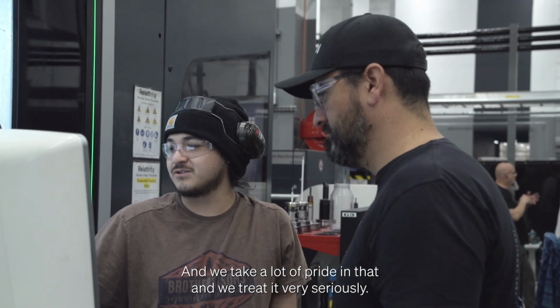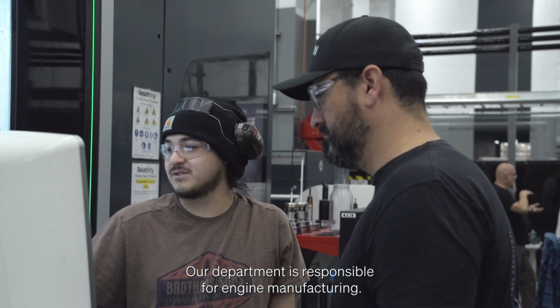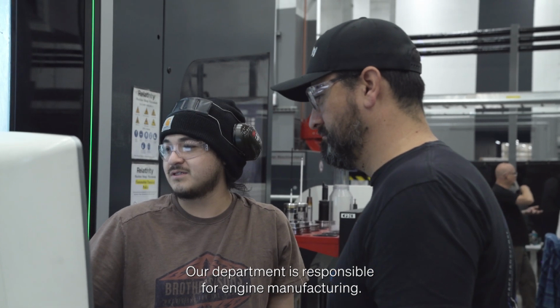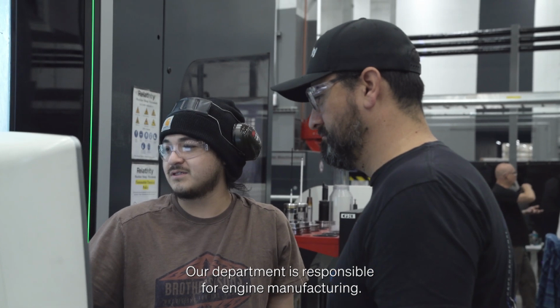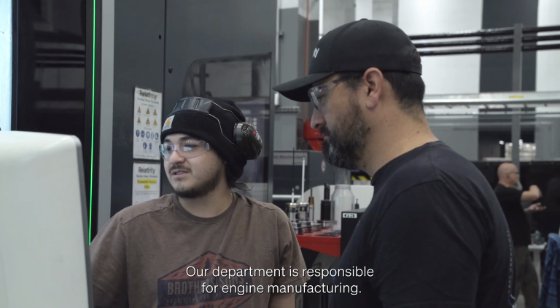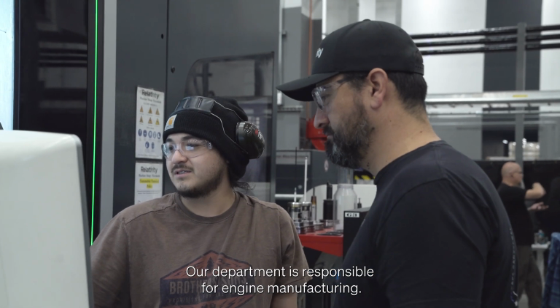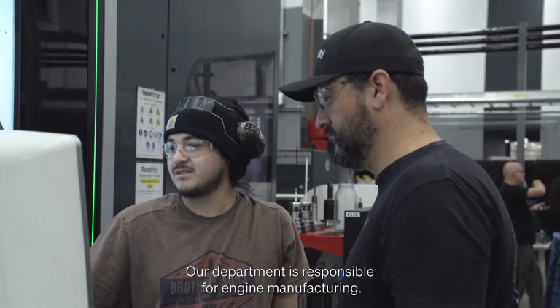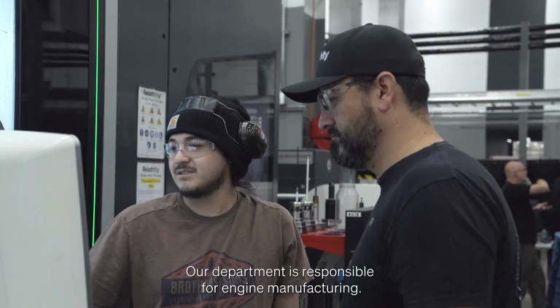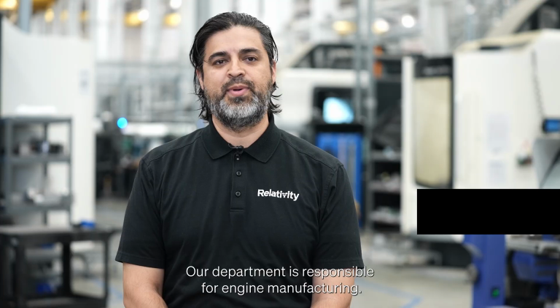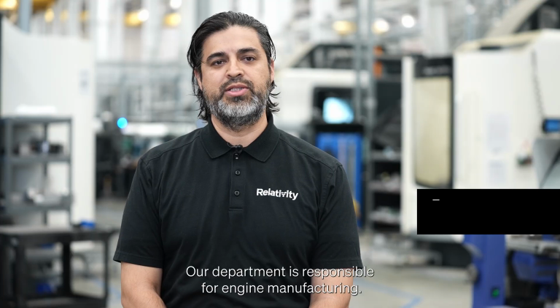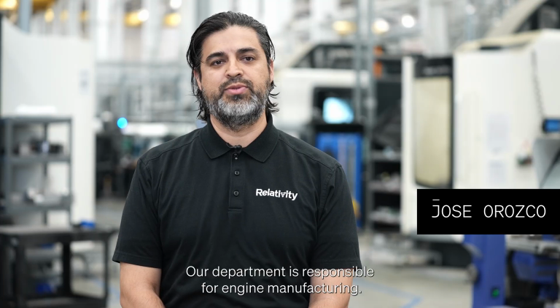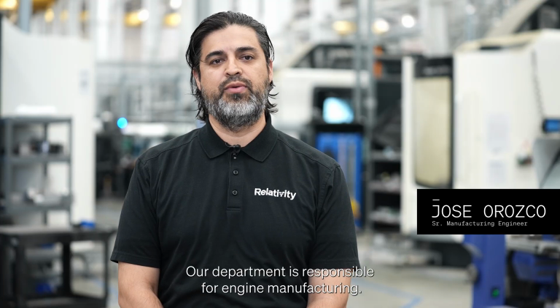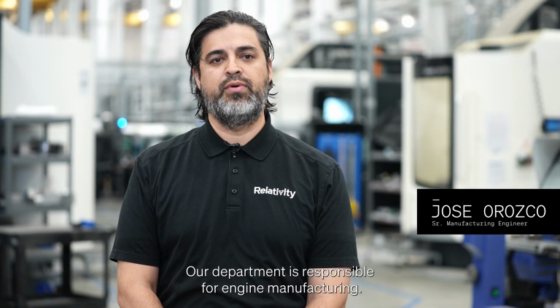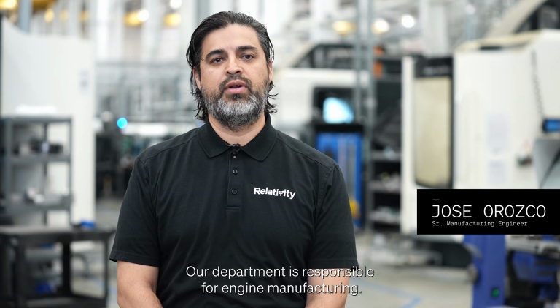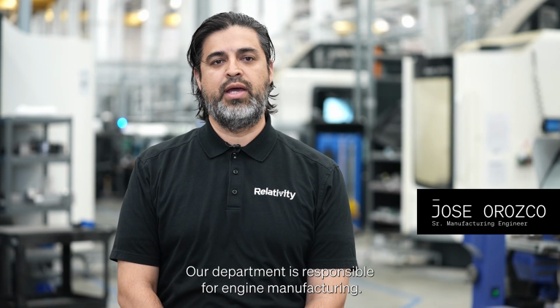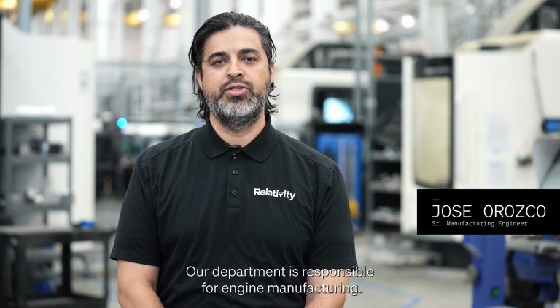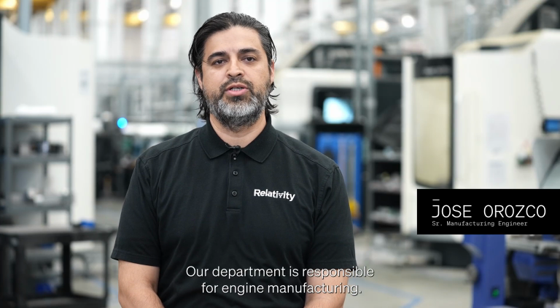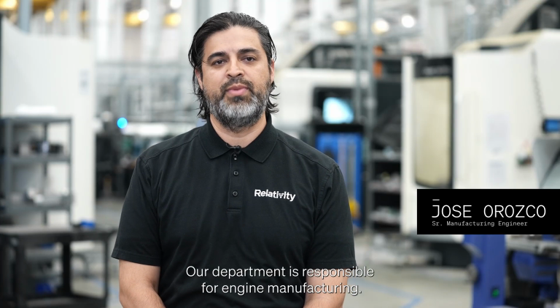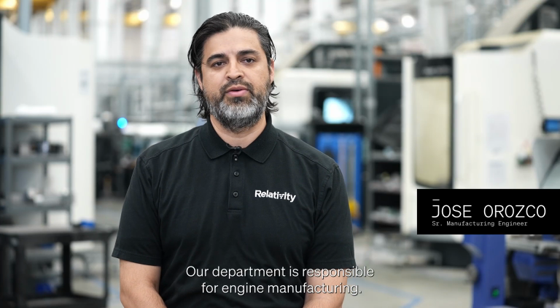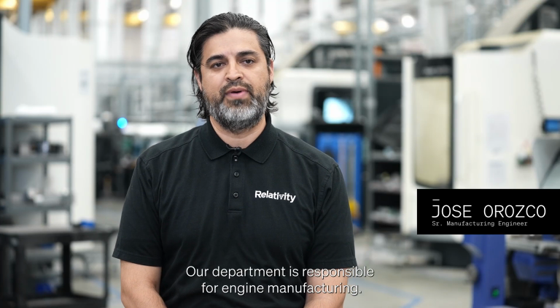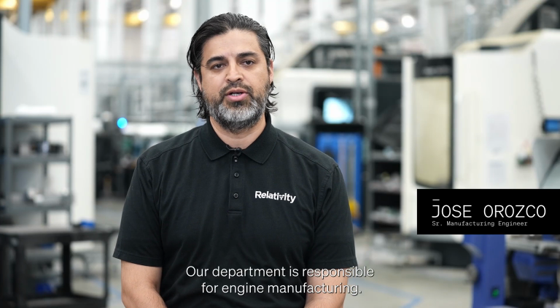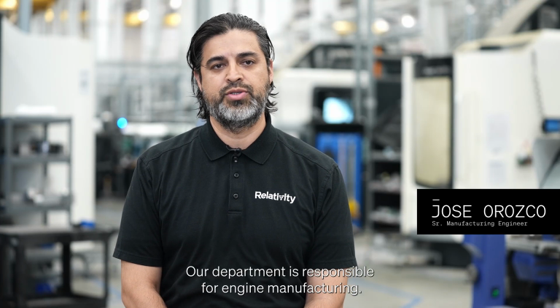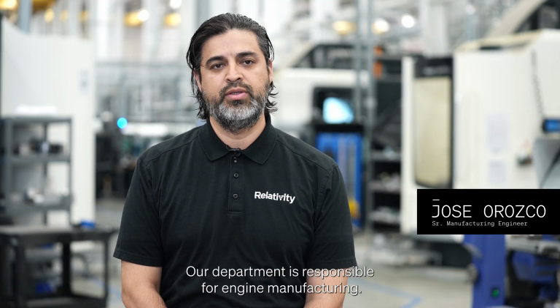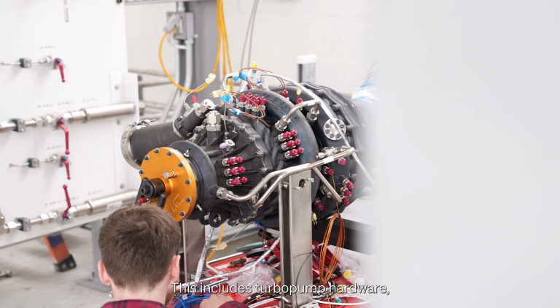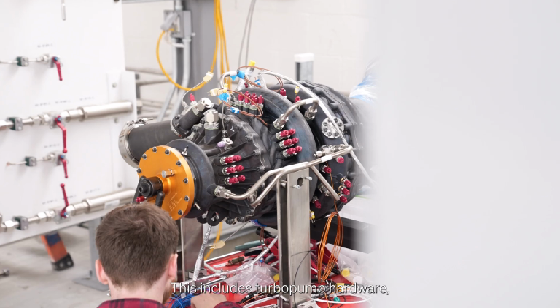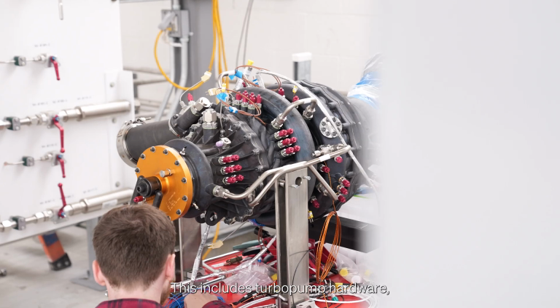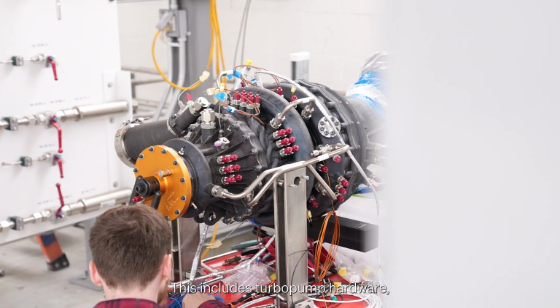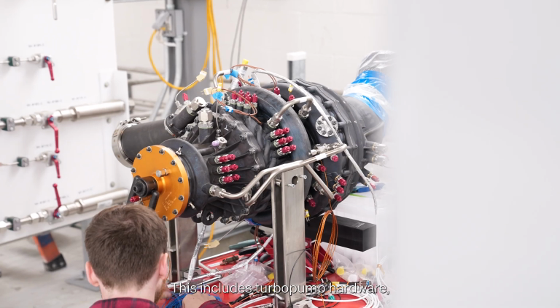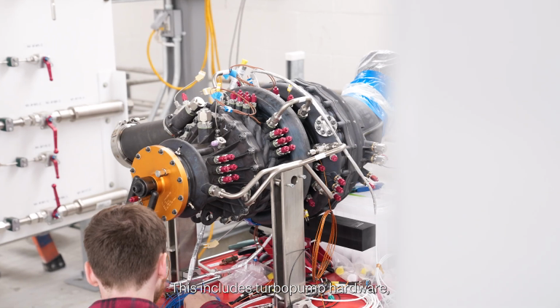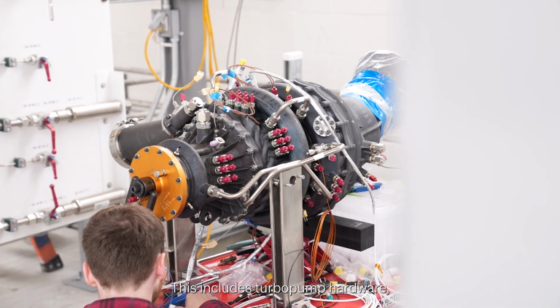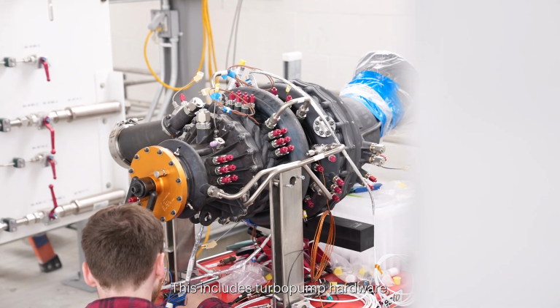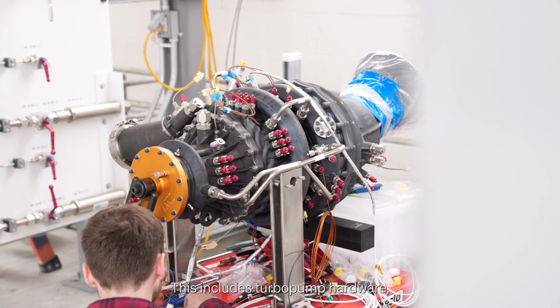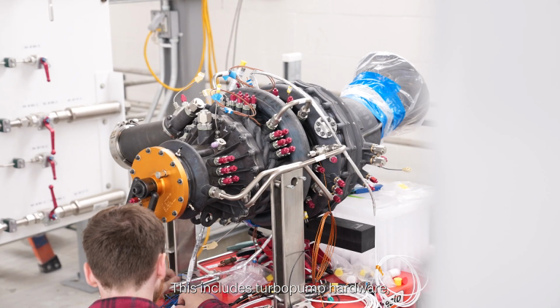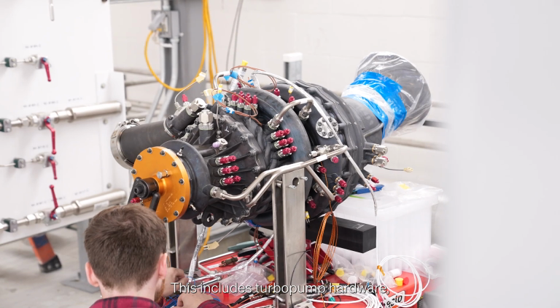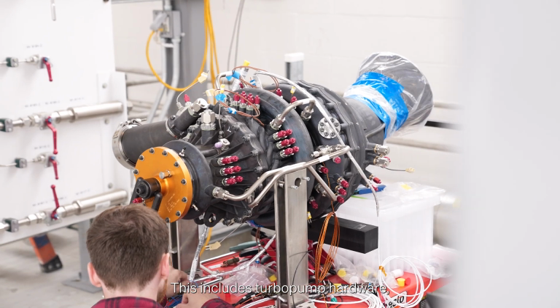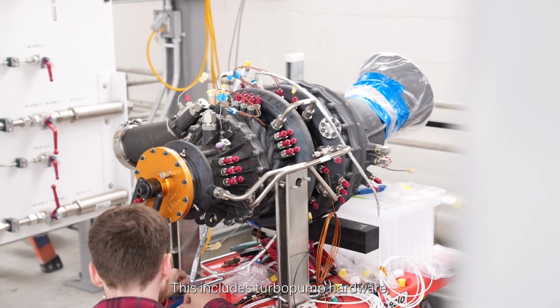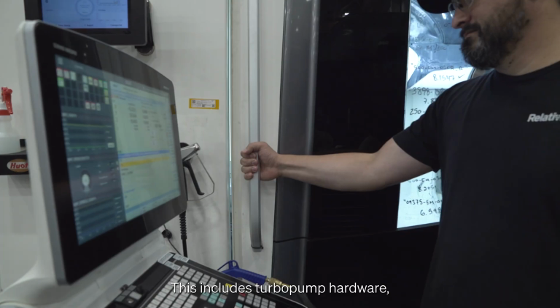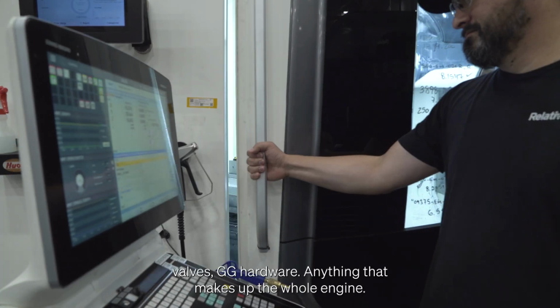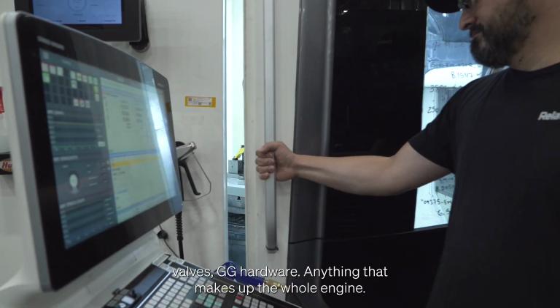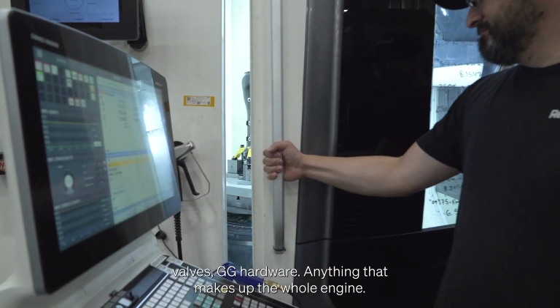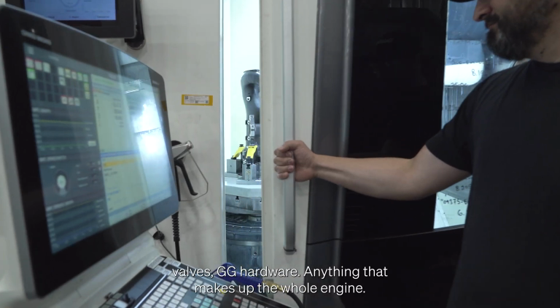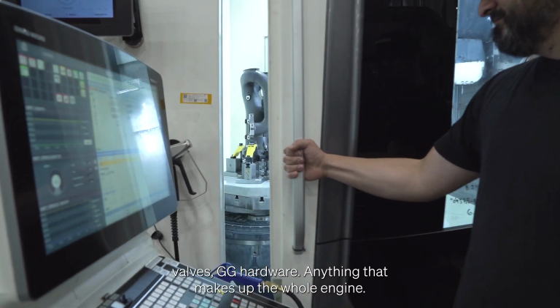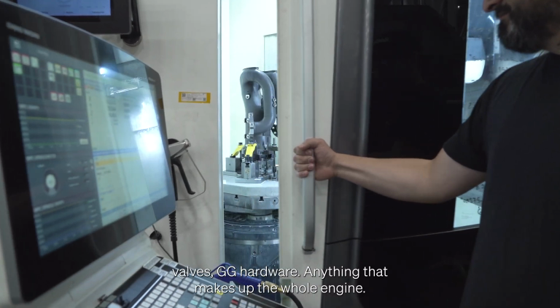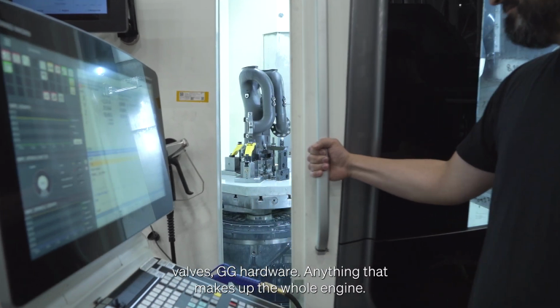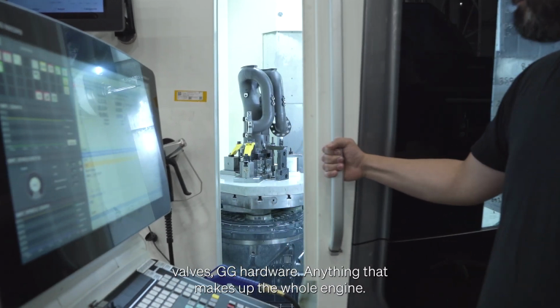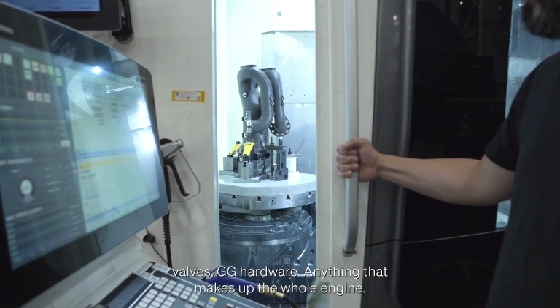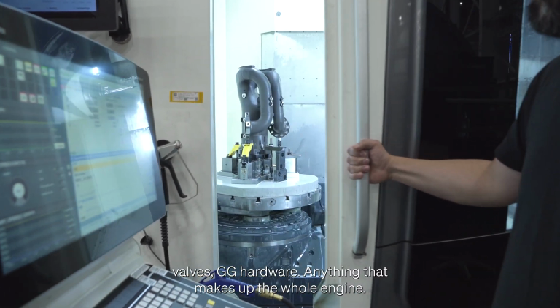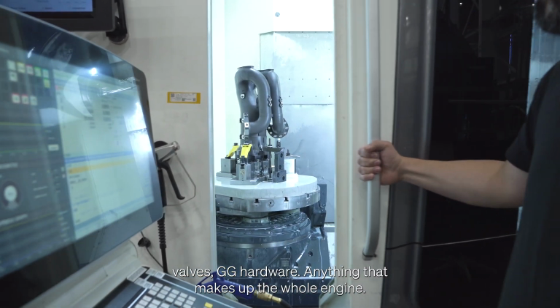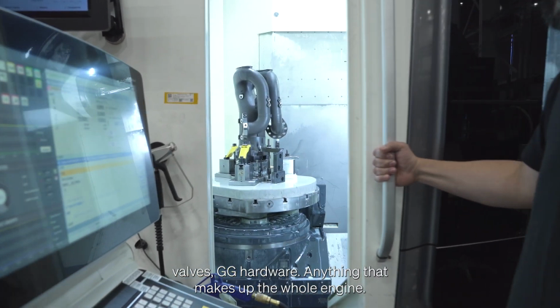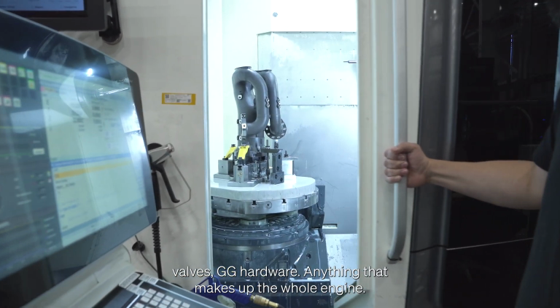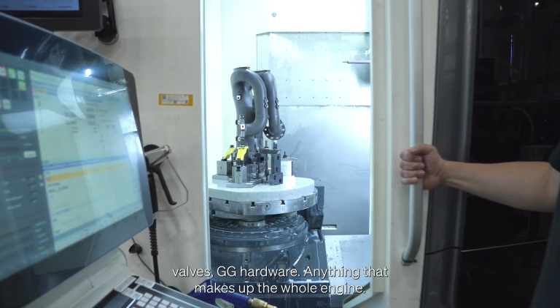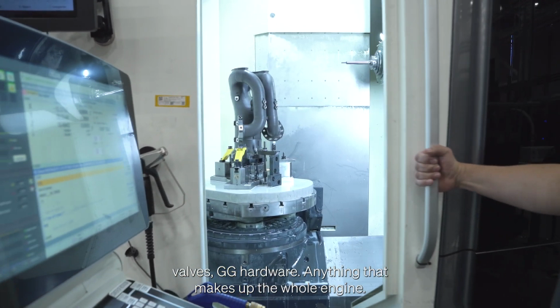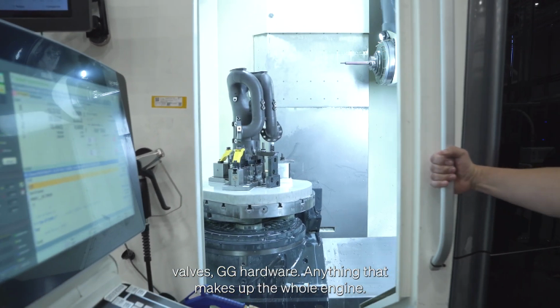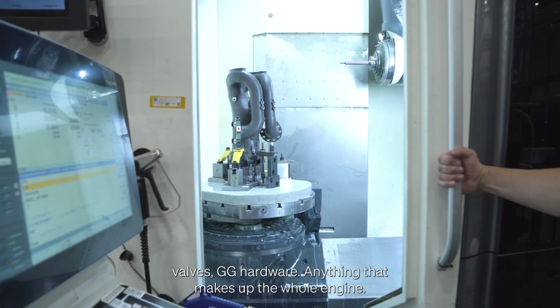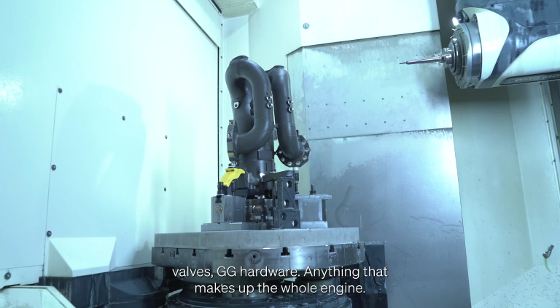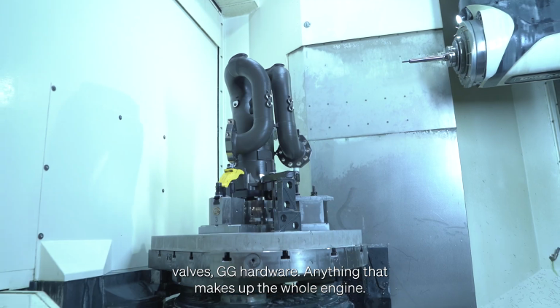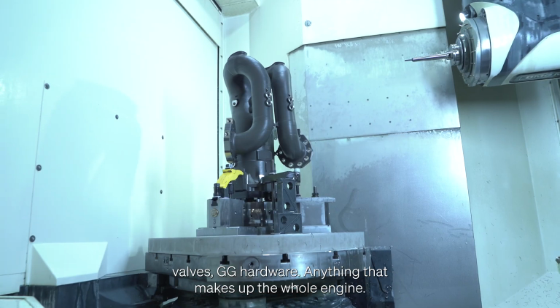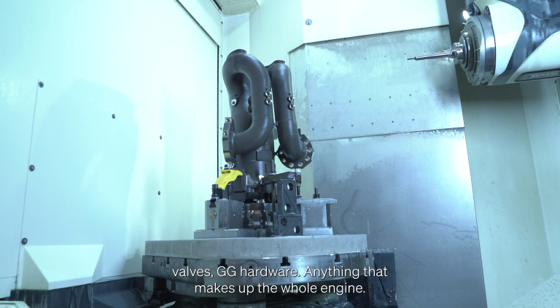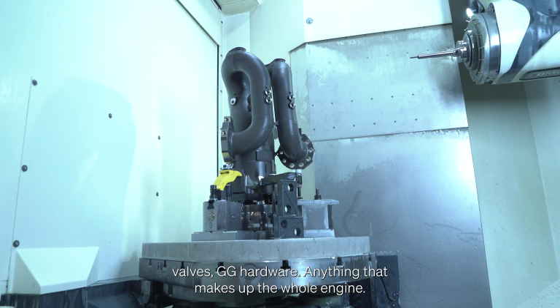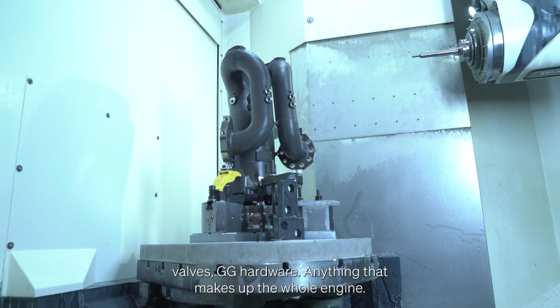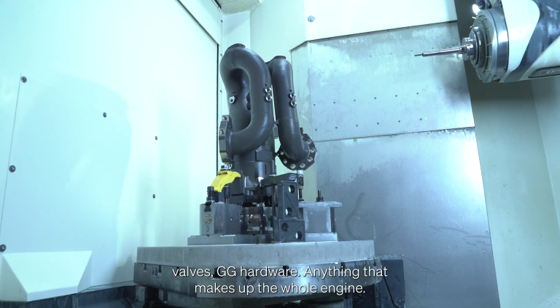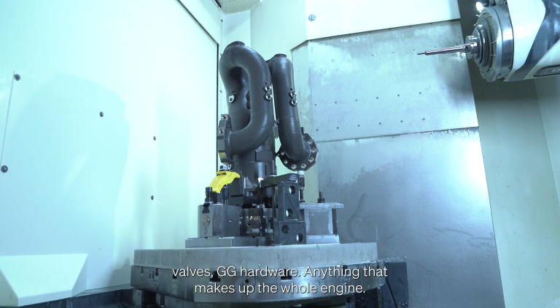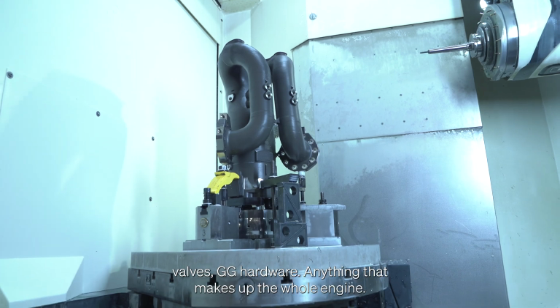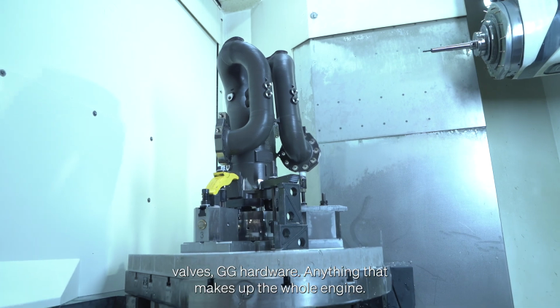Our department is responsible for engine manufacturing. This includes turbo pump hardware, valves, GG hardware — anything that makes up the whole engine.